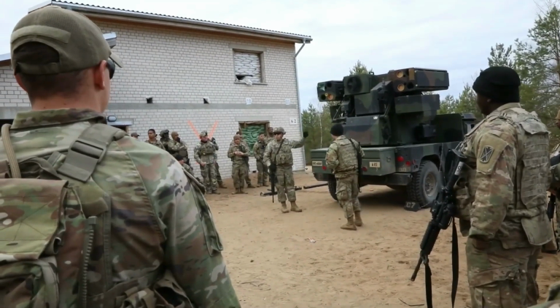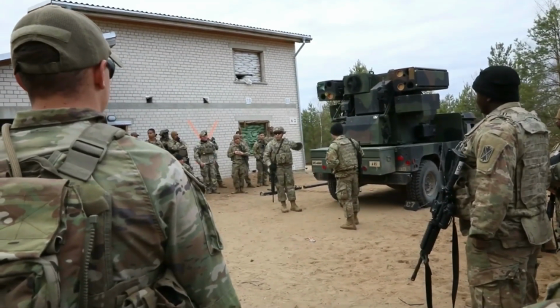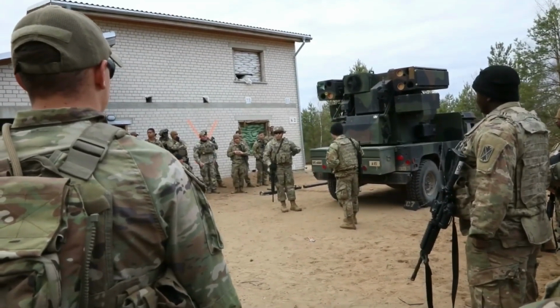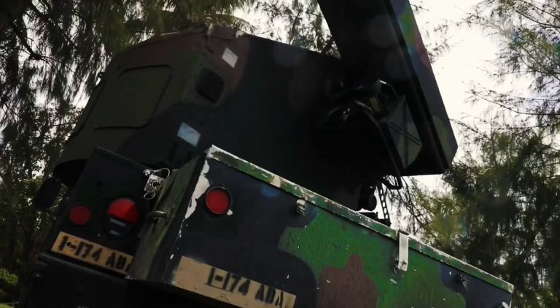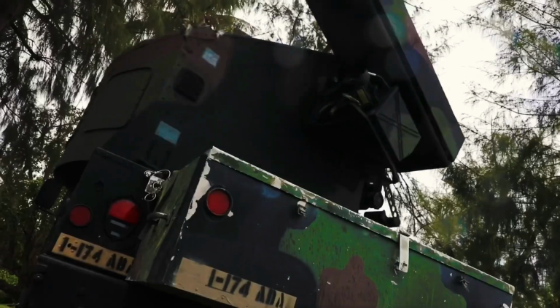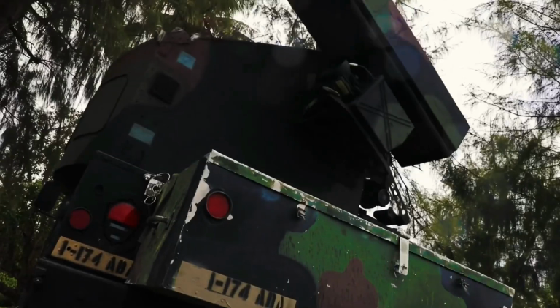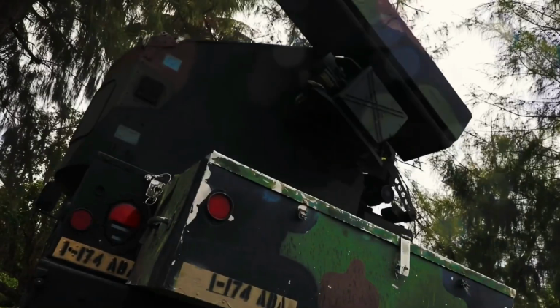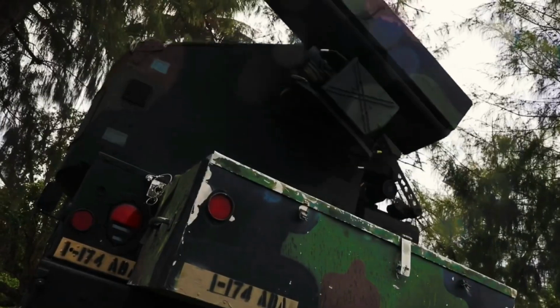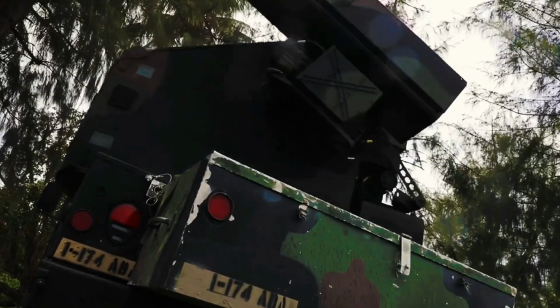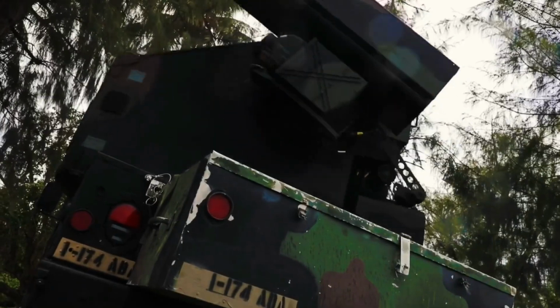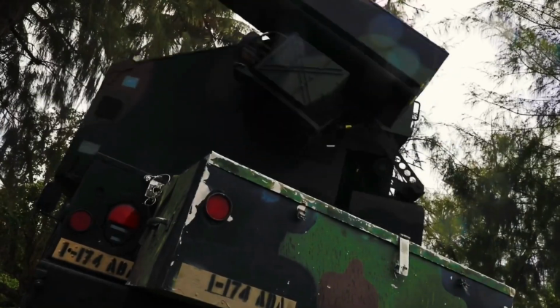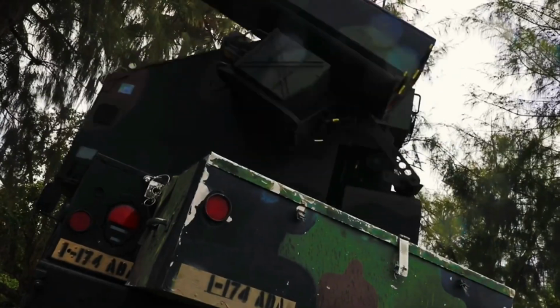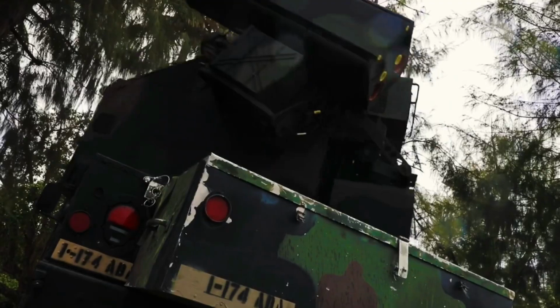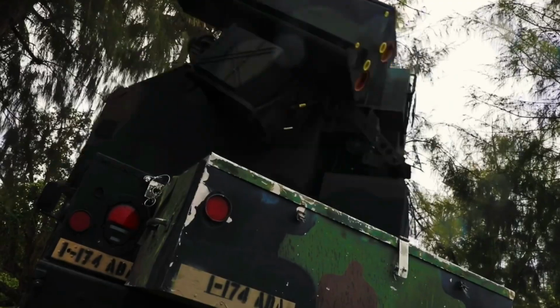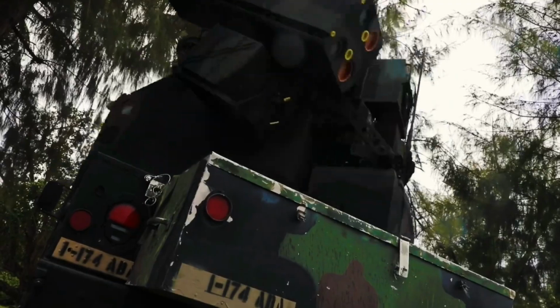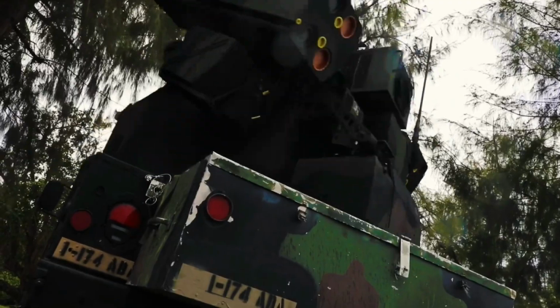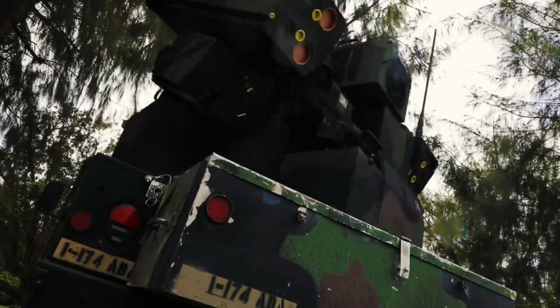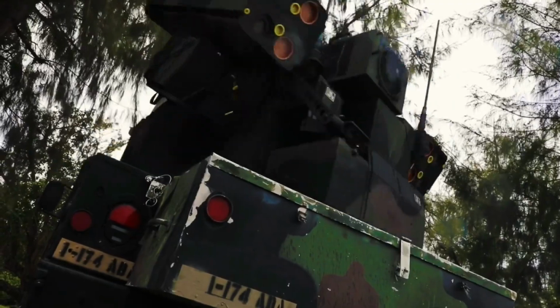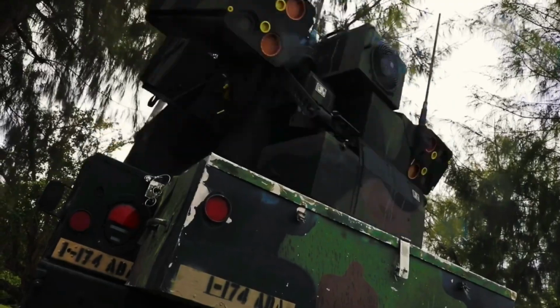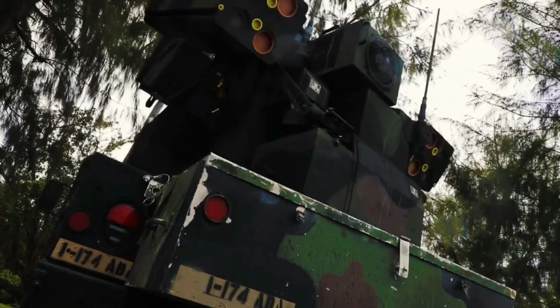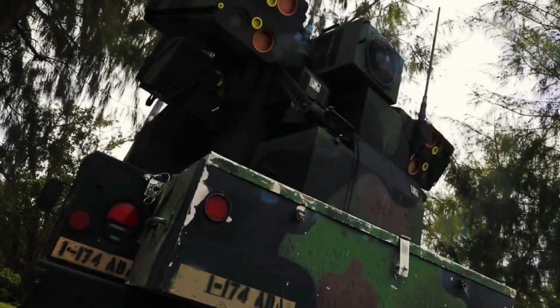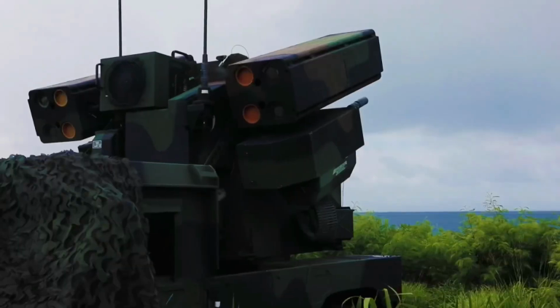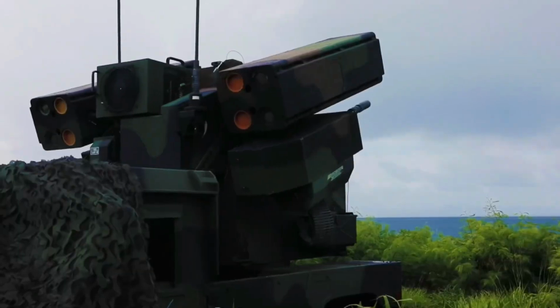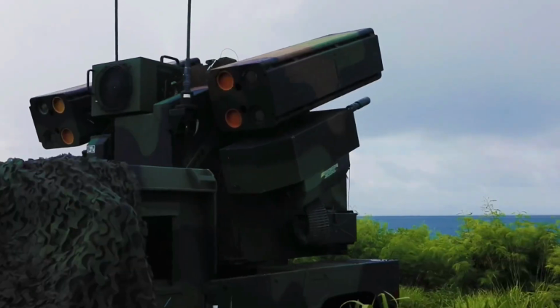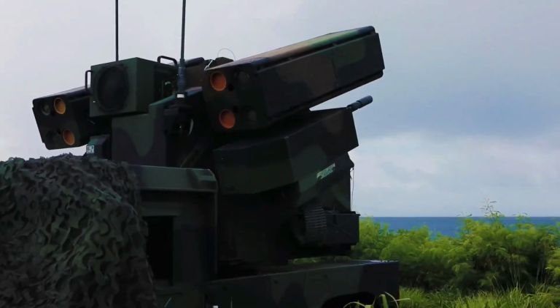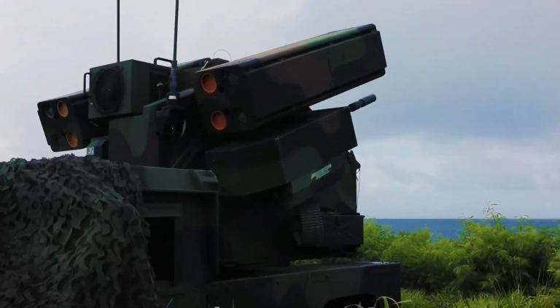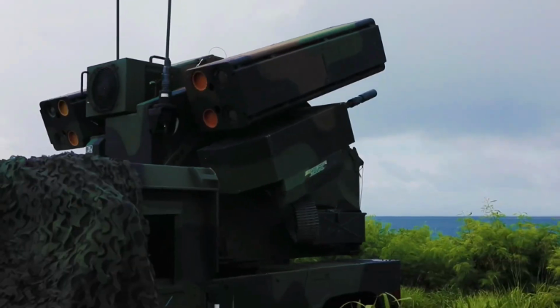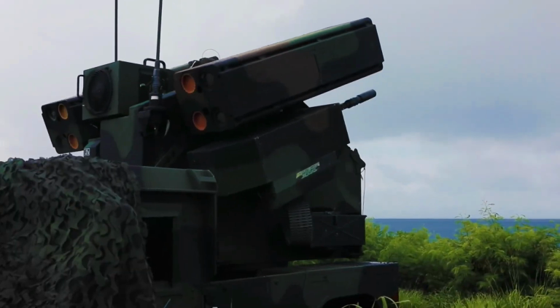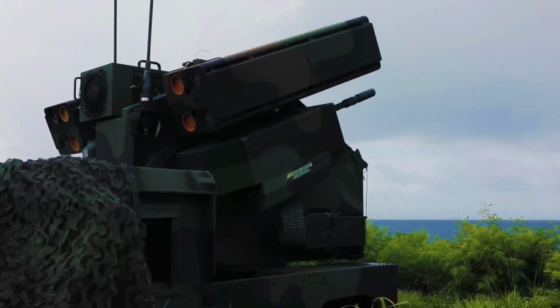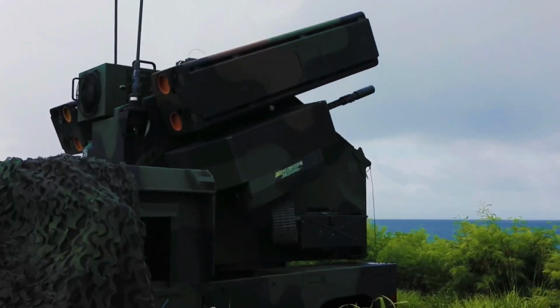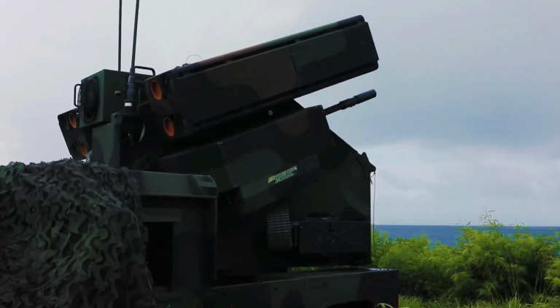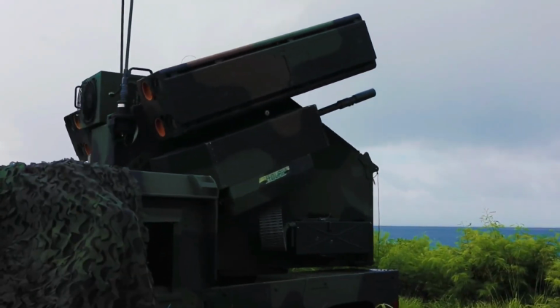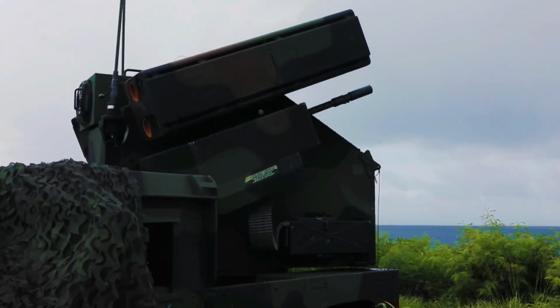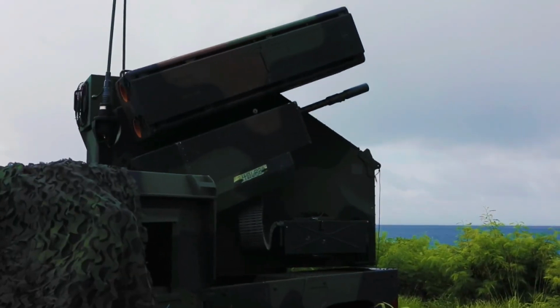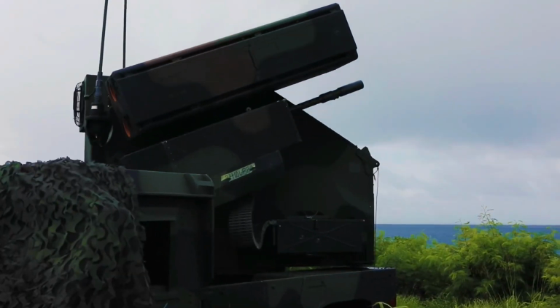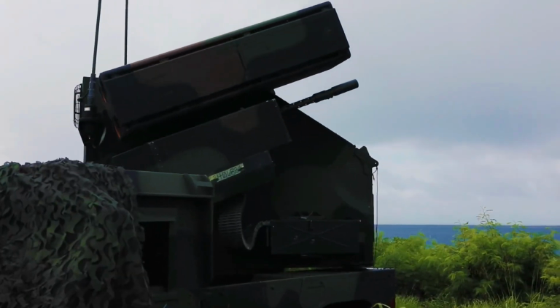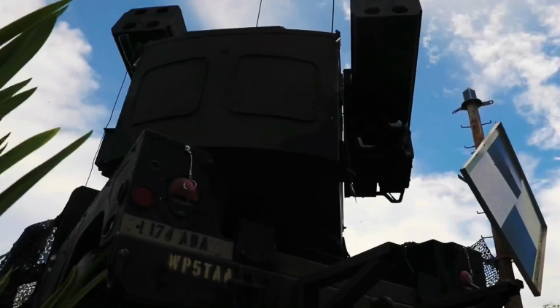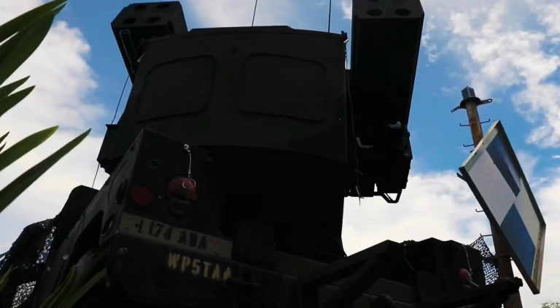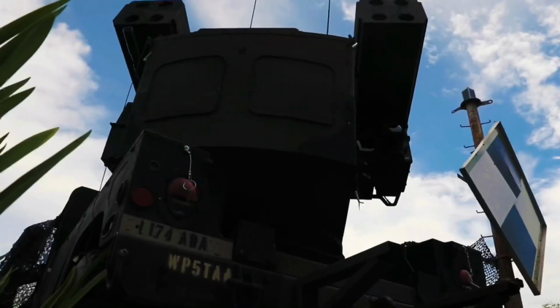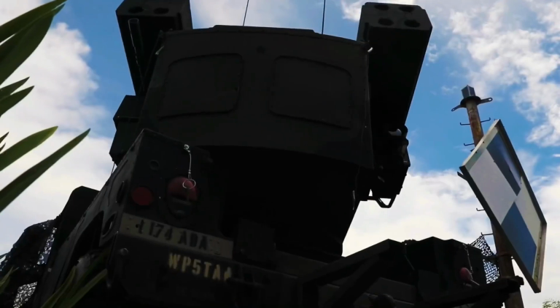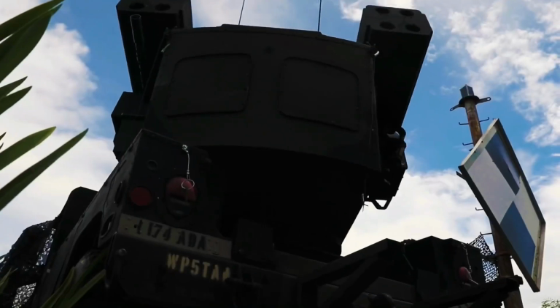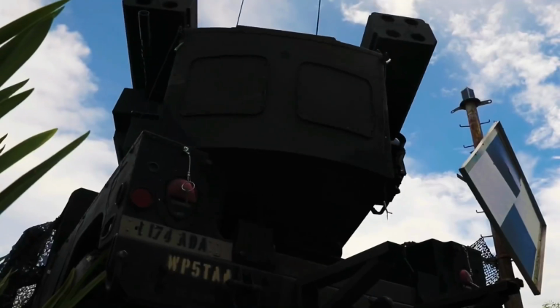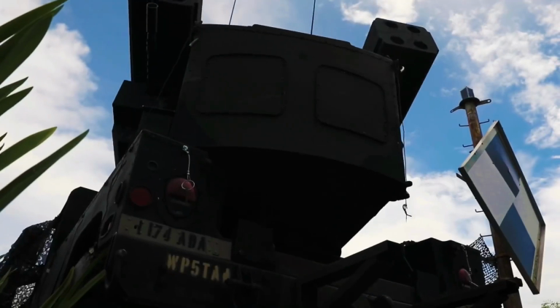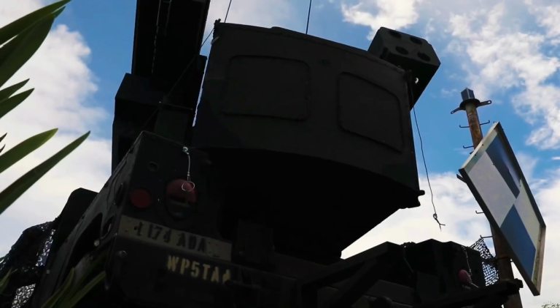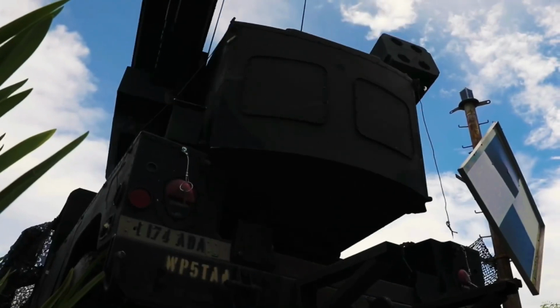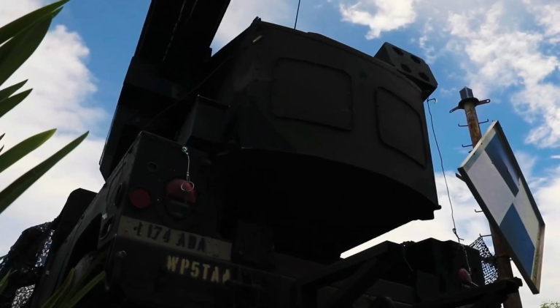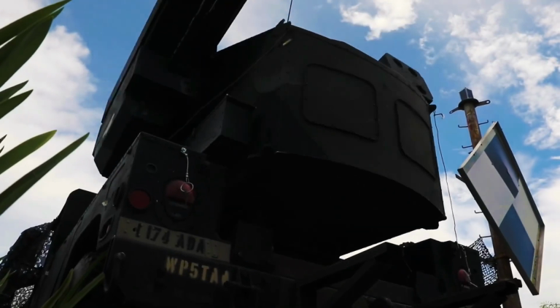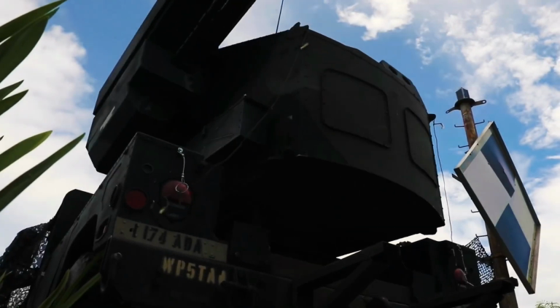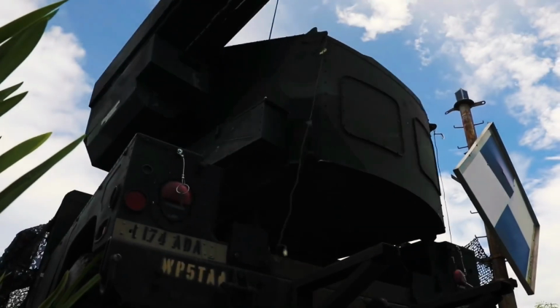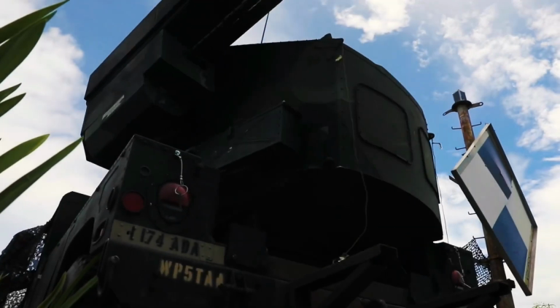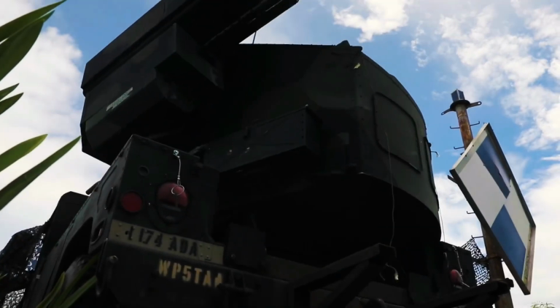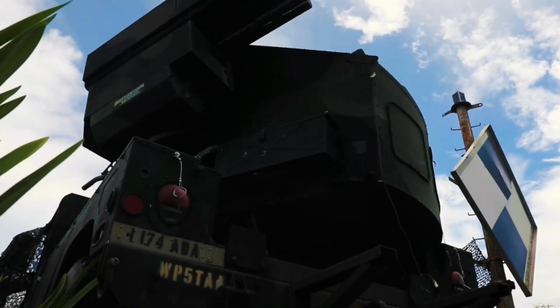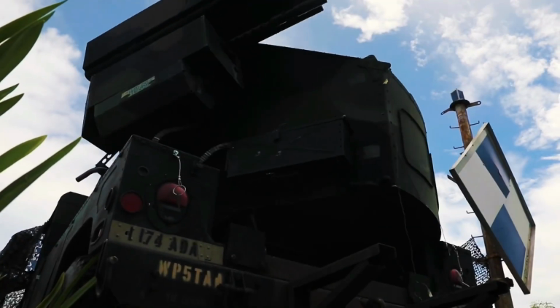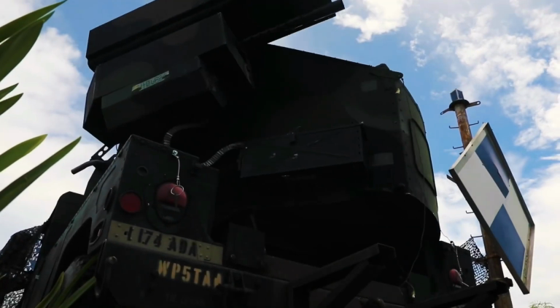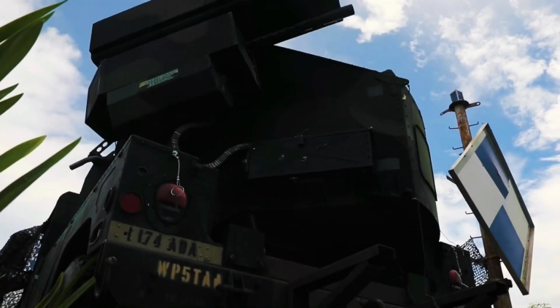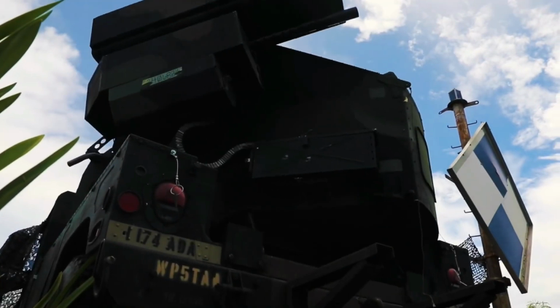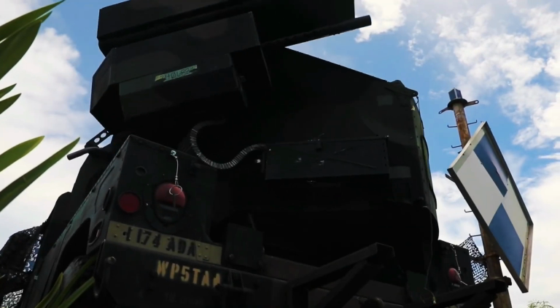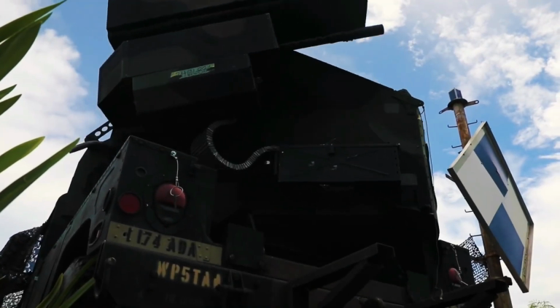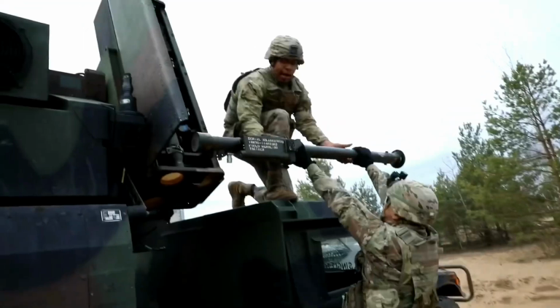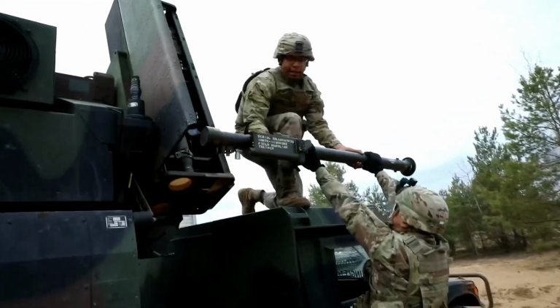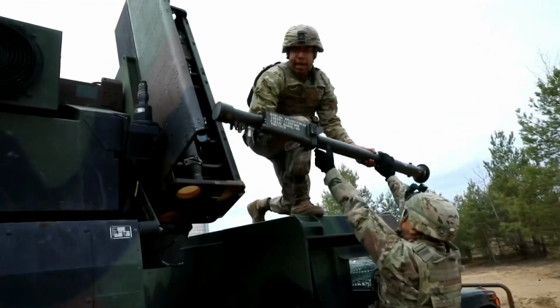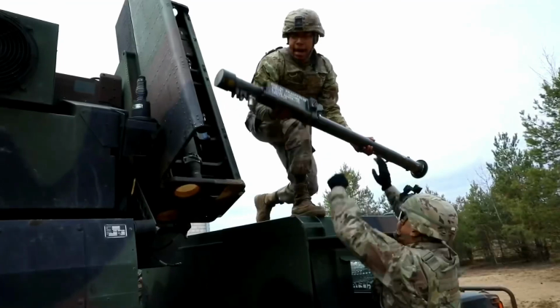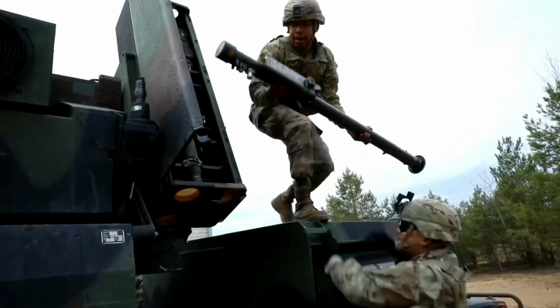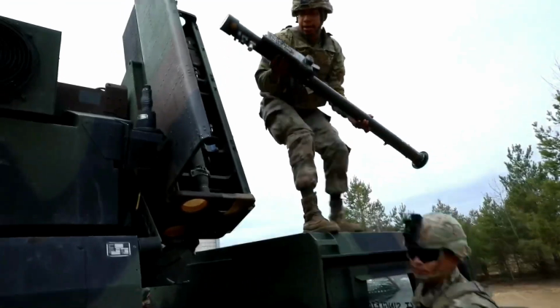Contact. IFF unknown. Eyes on gauge. Missile away. Missile away. Missile away.